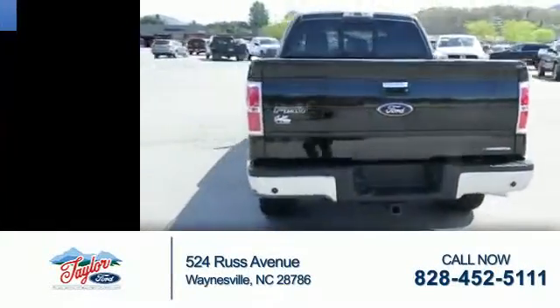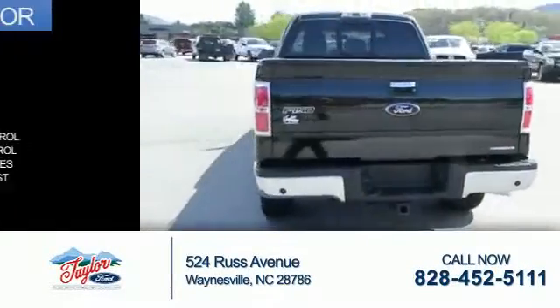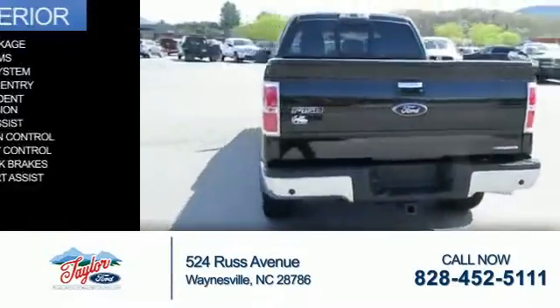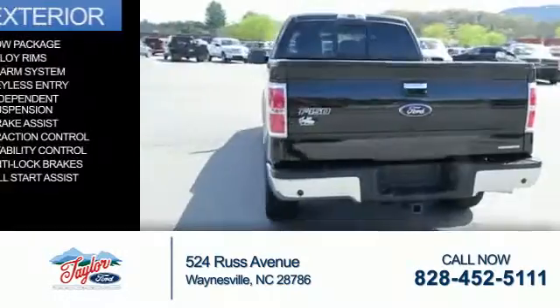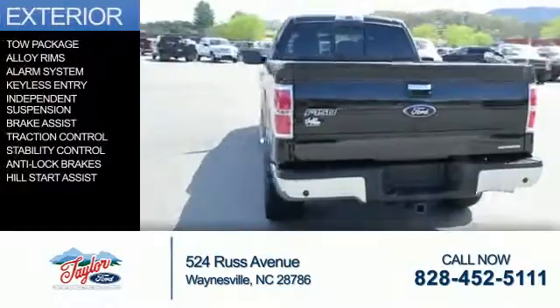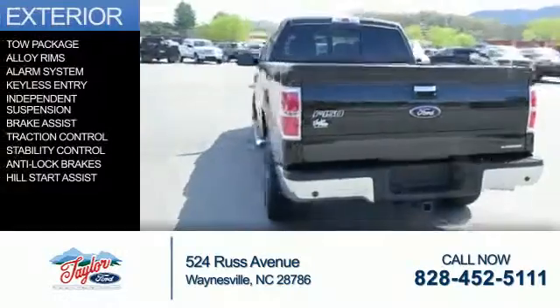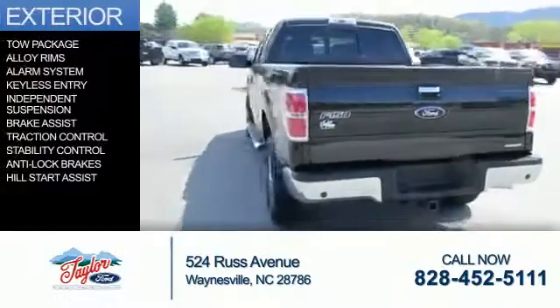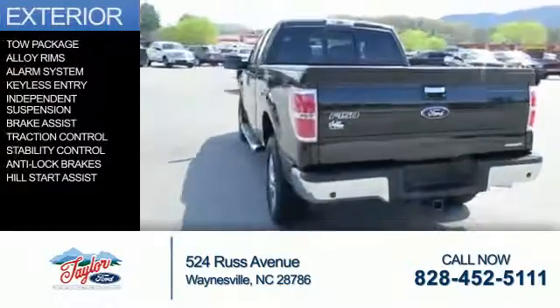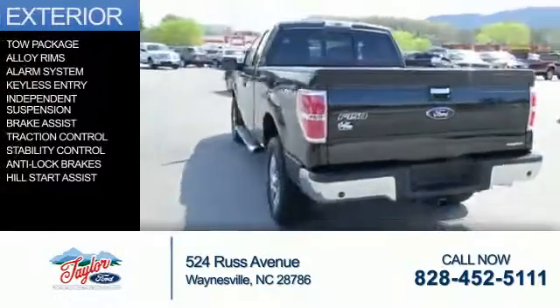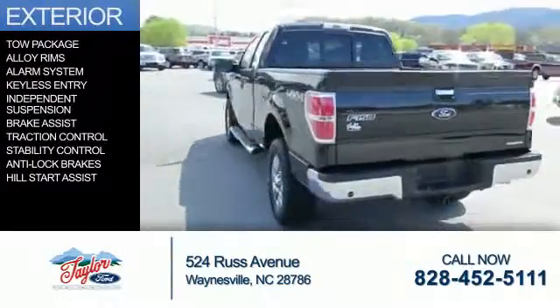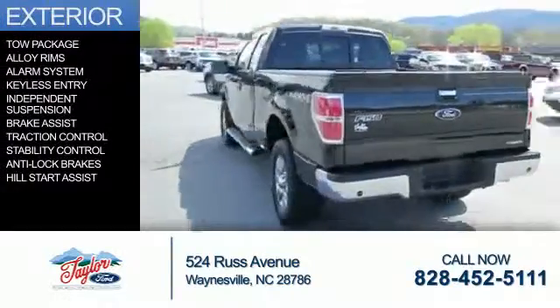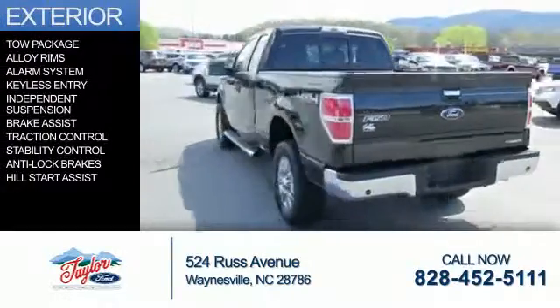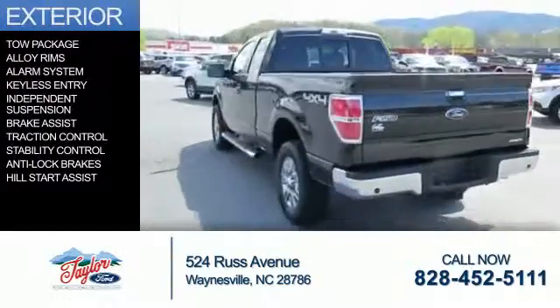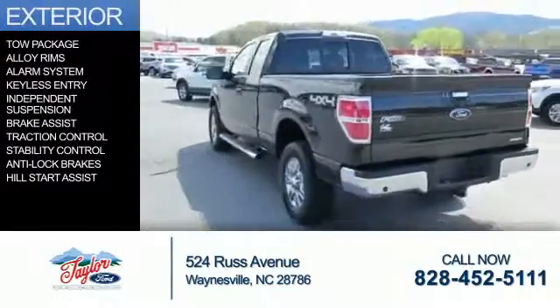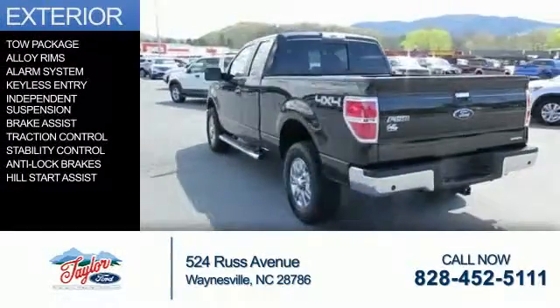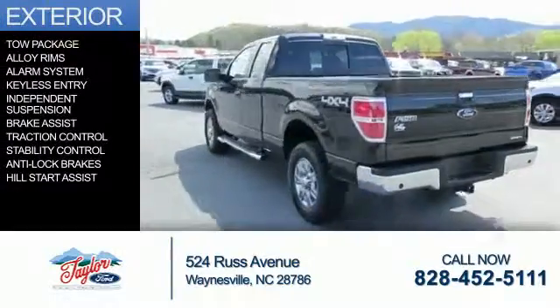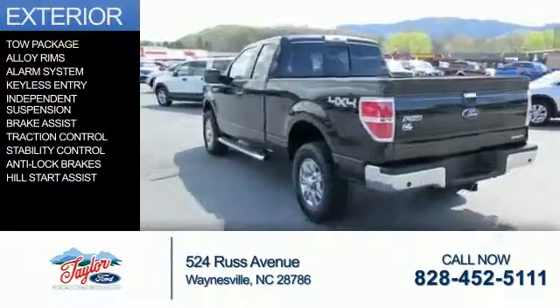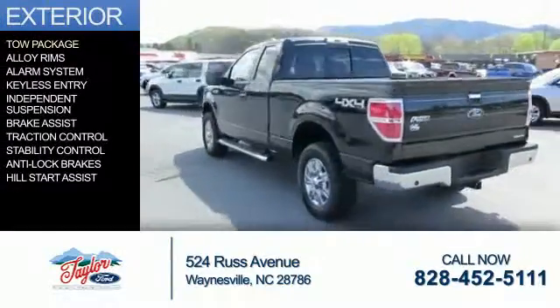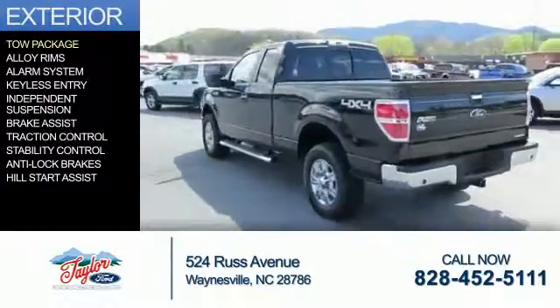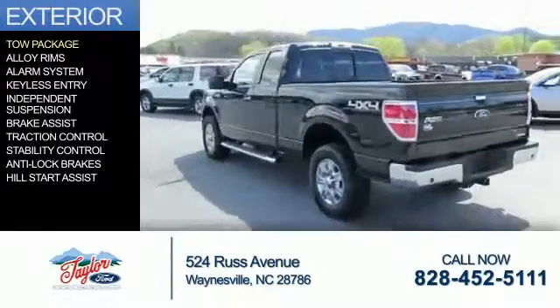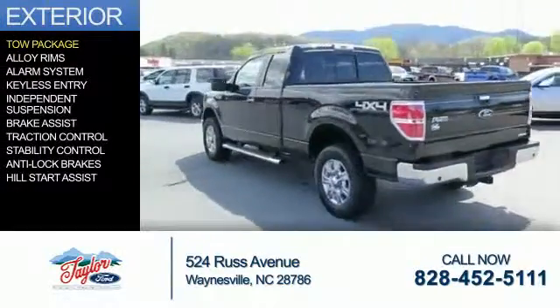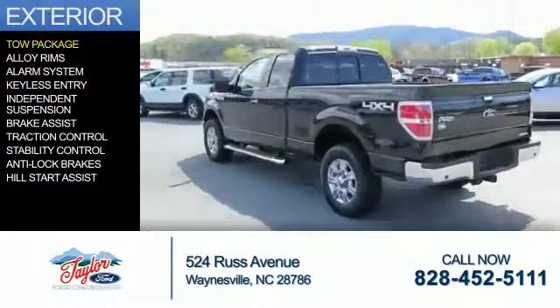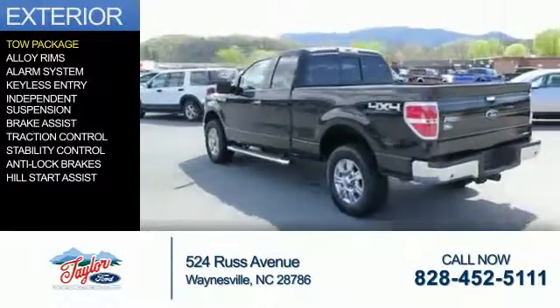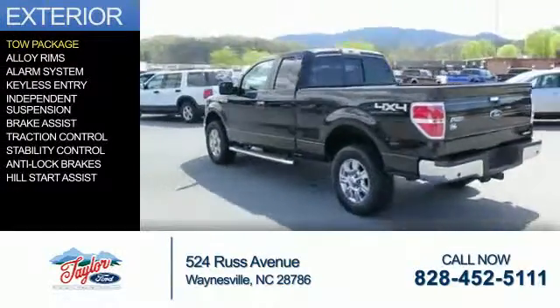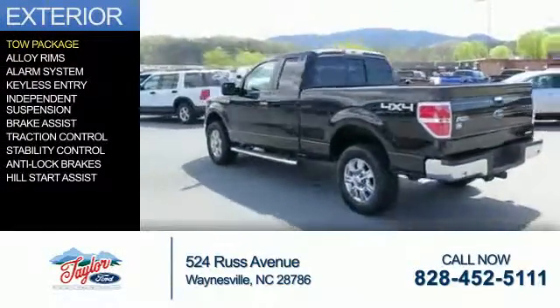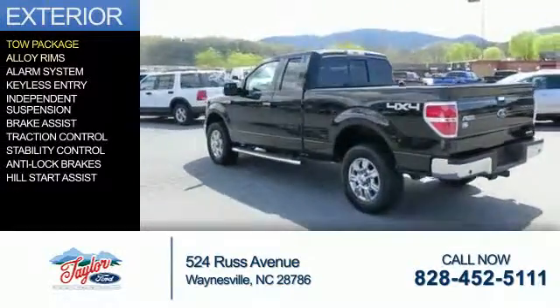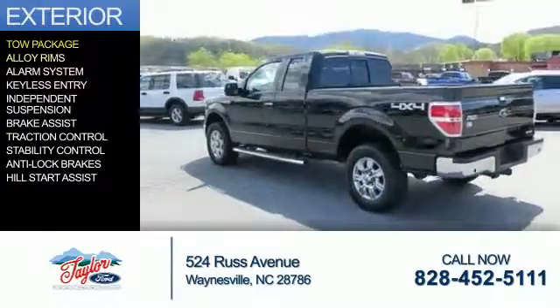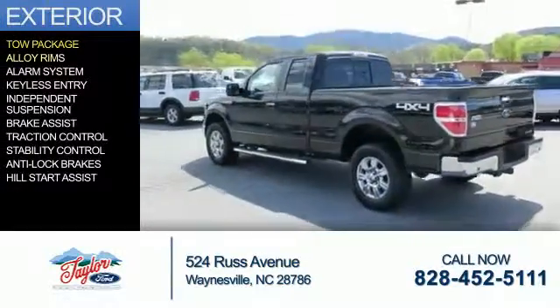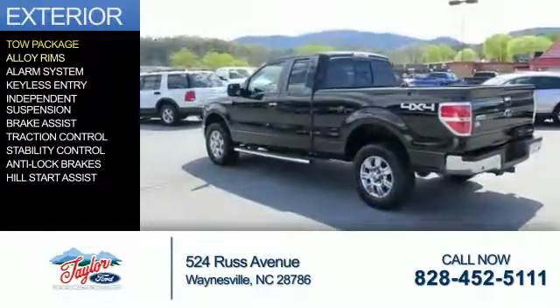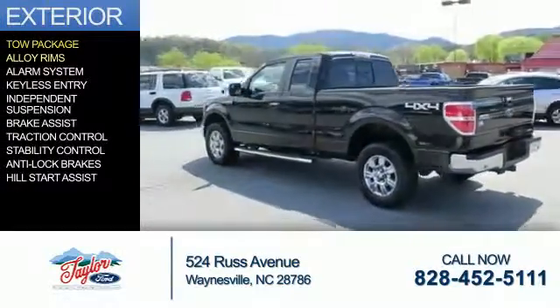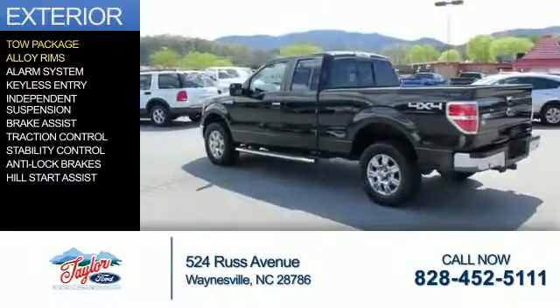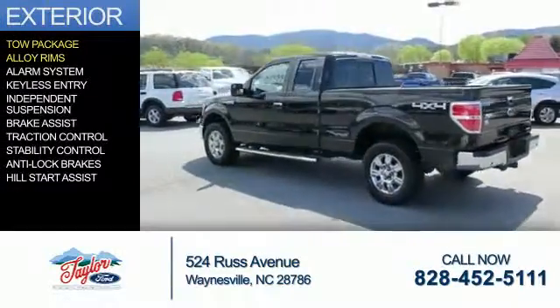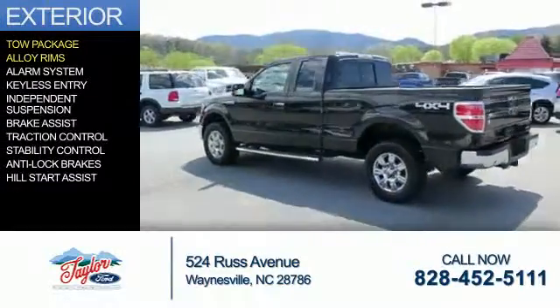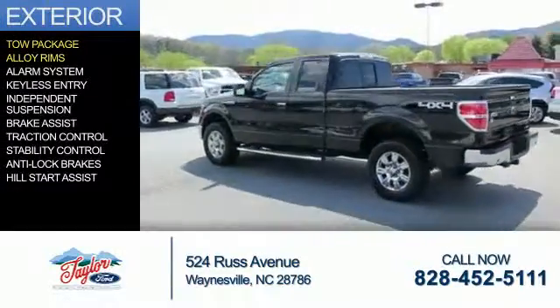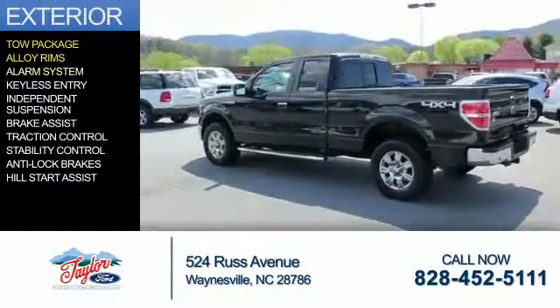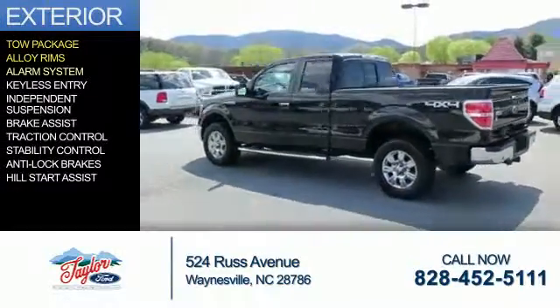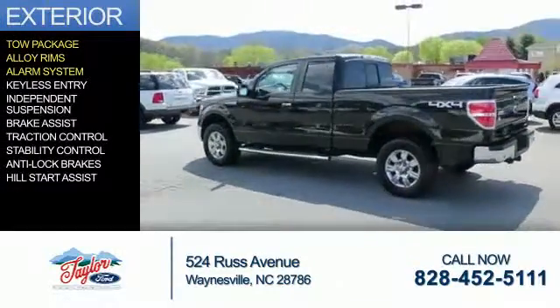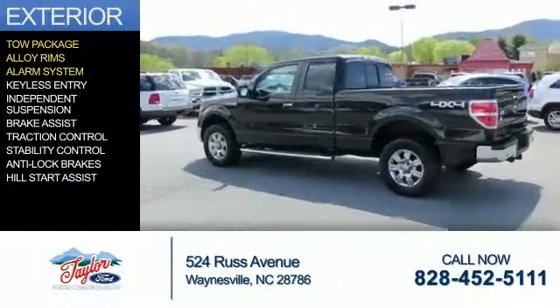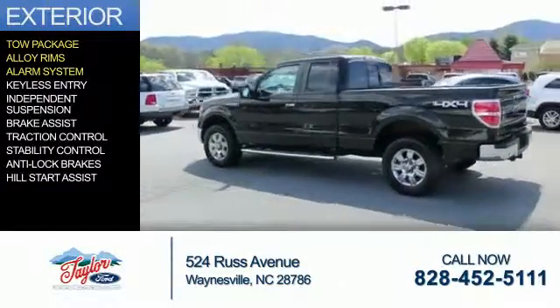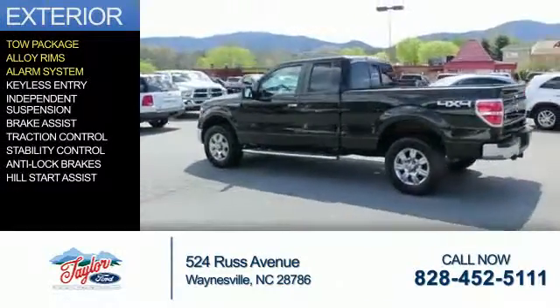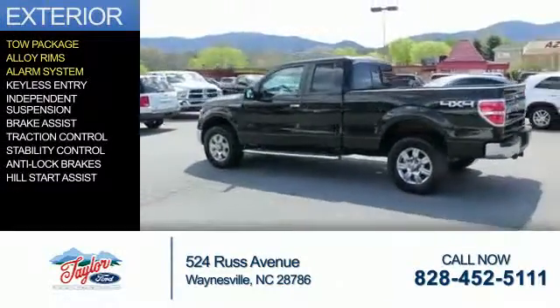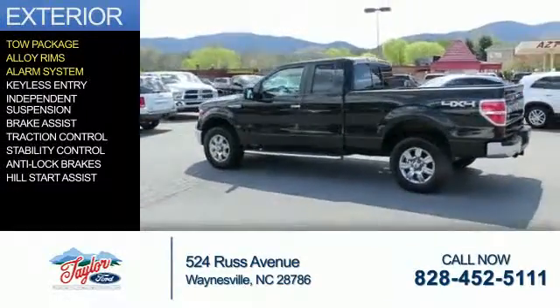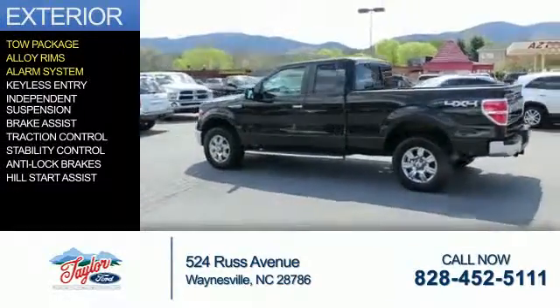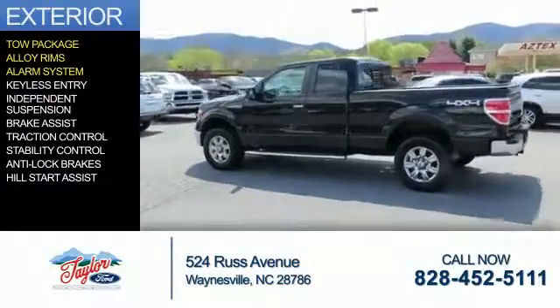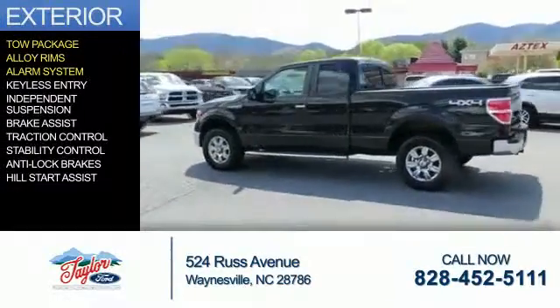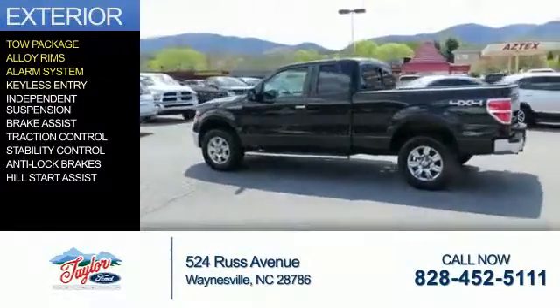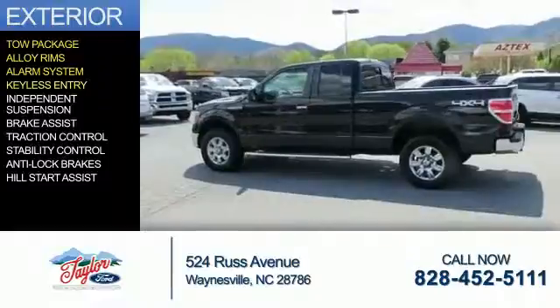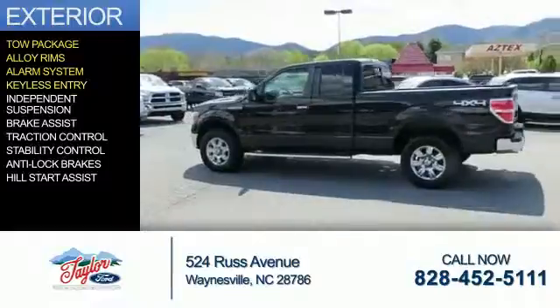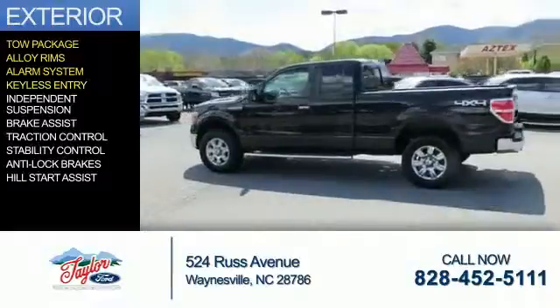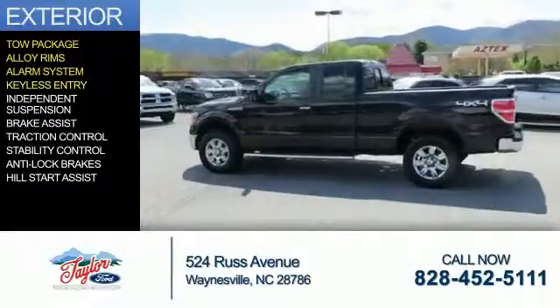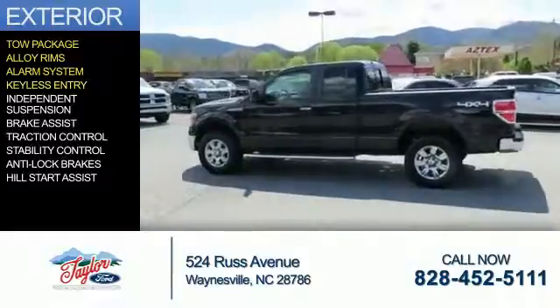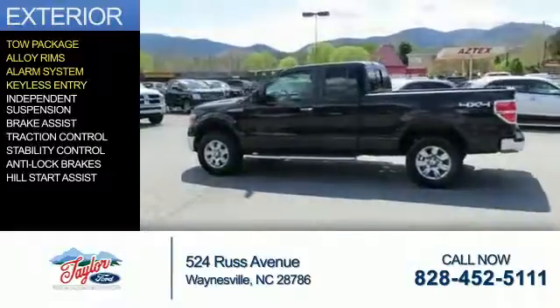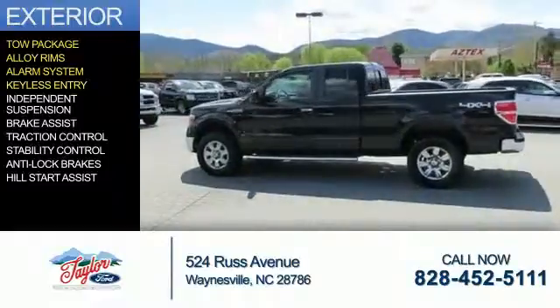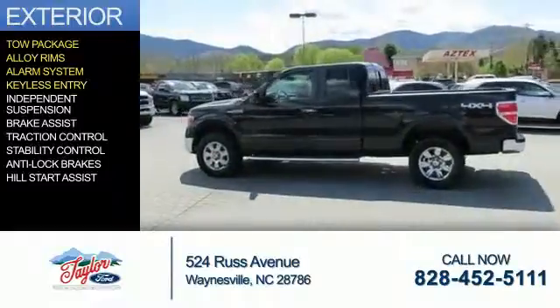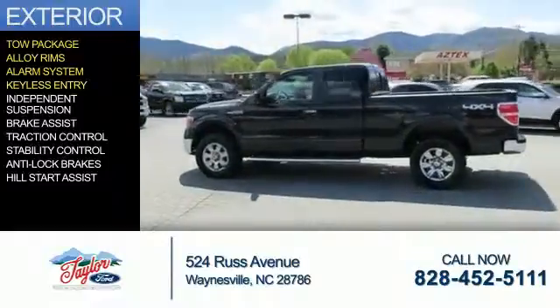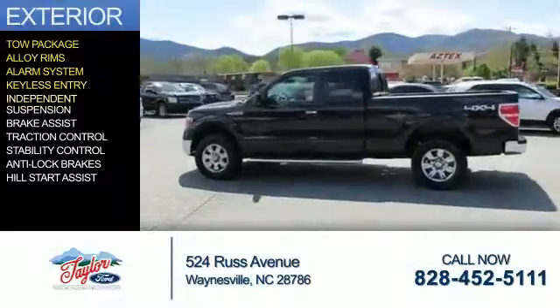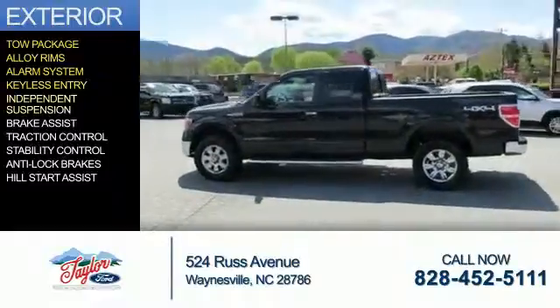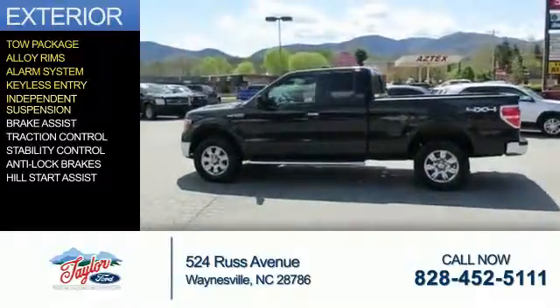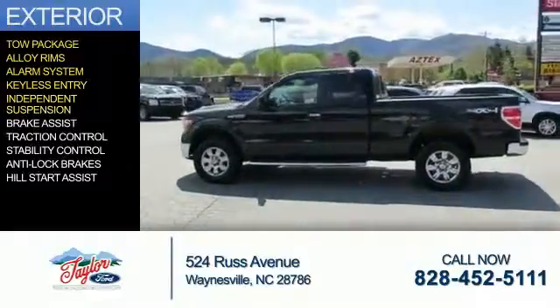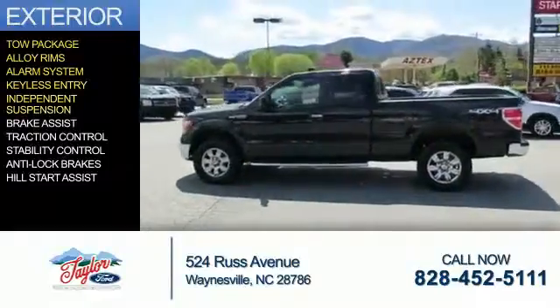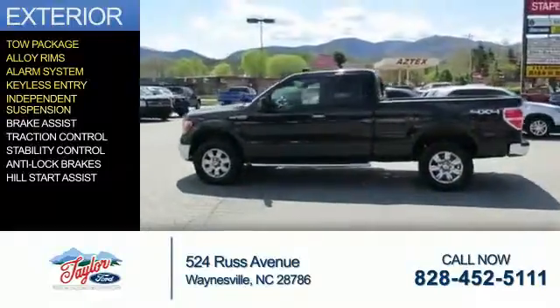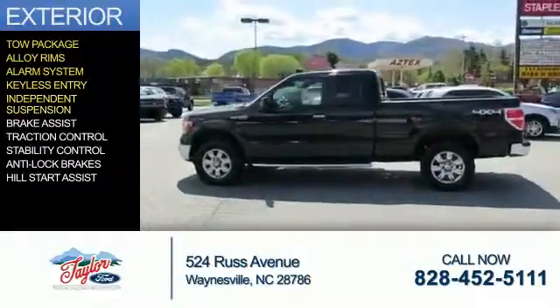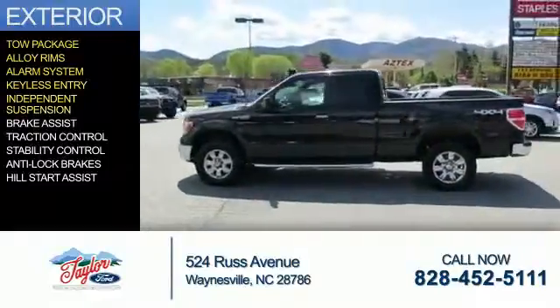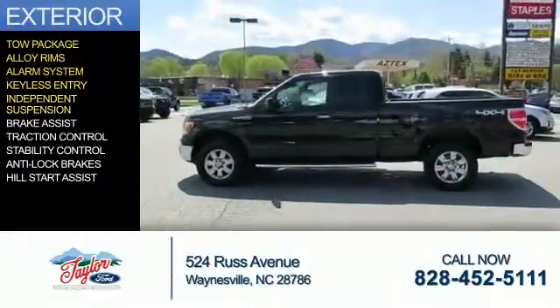The features include tow package, alloy rims, an alarm system, keyless entry, and independent suspension.